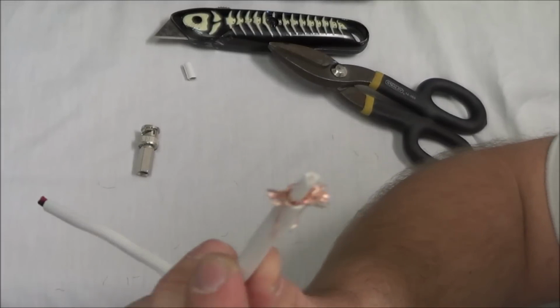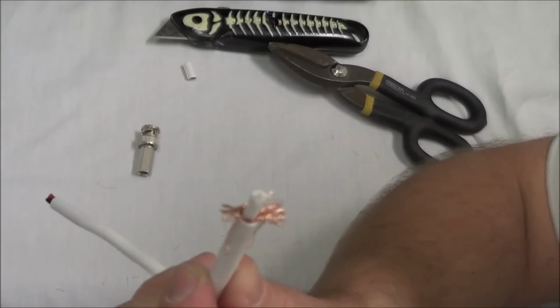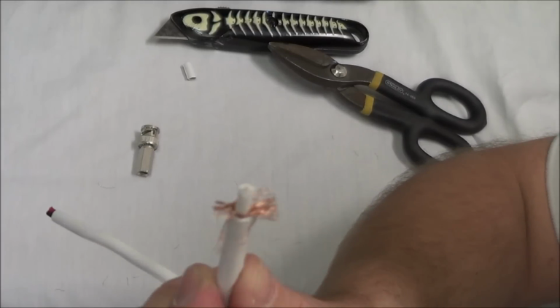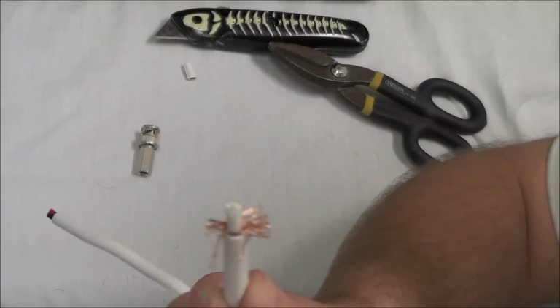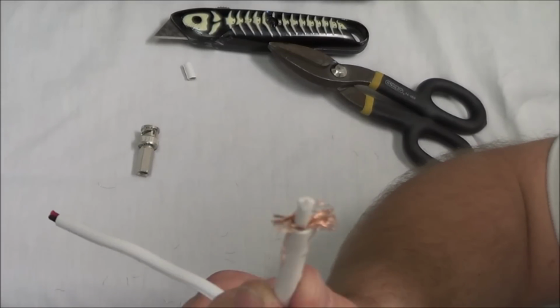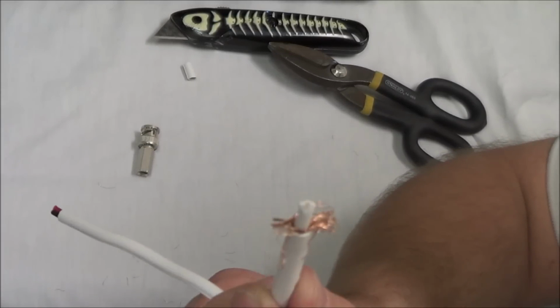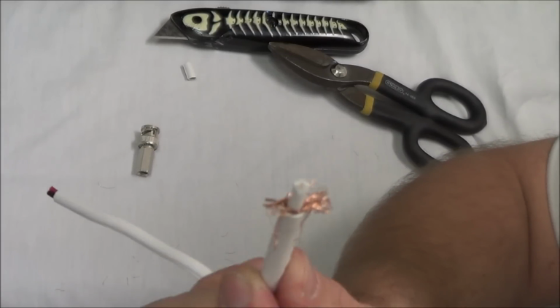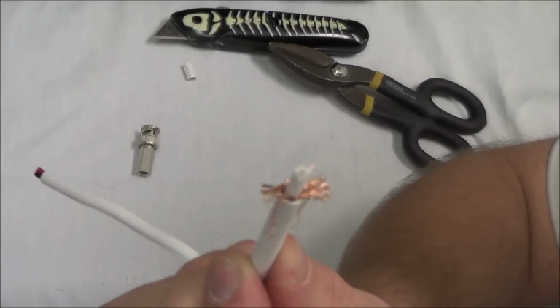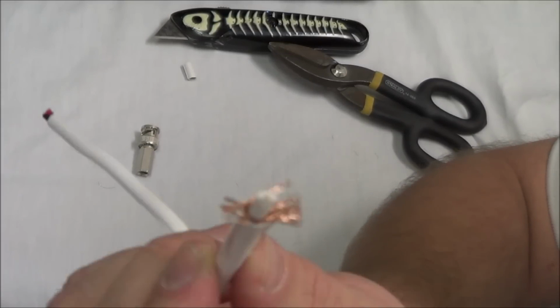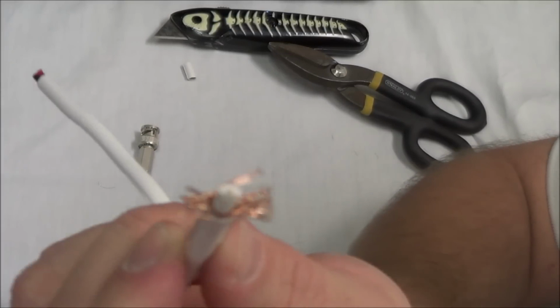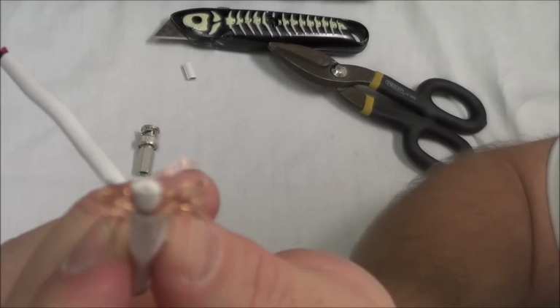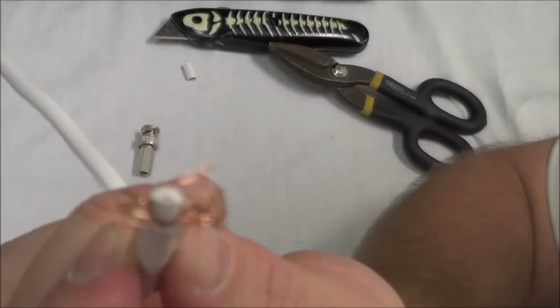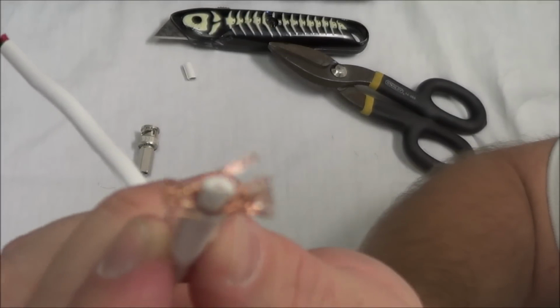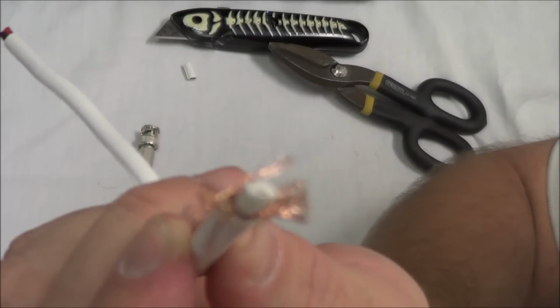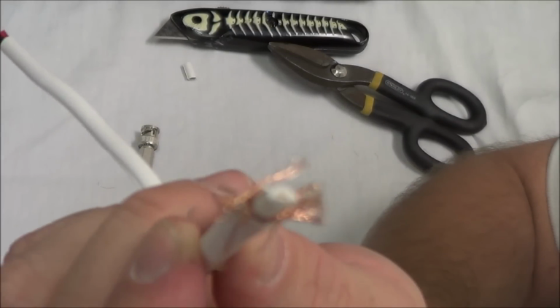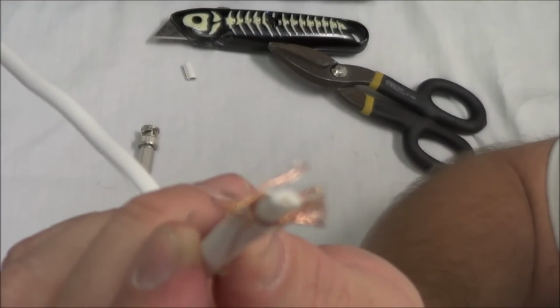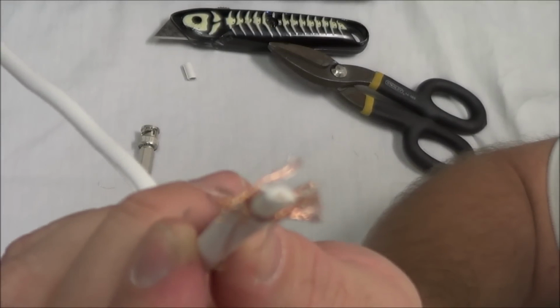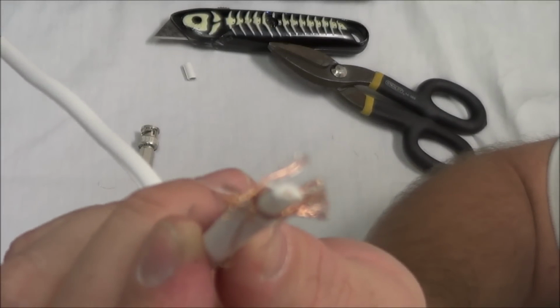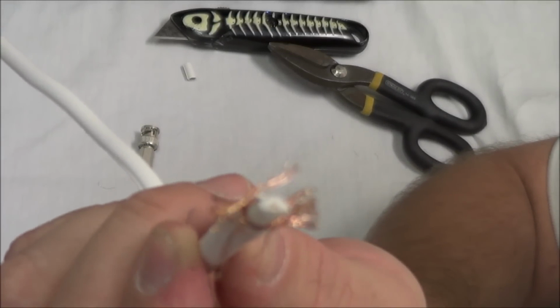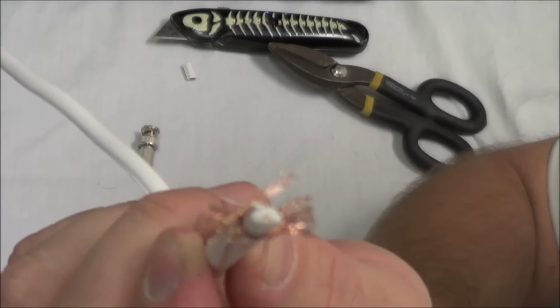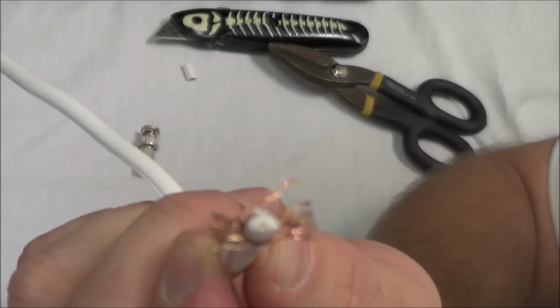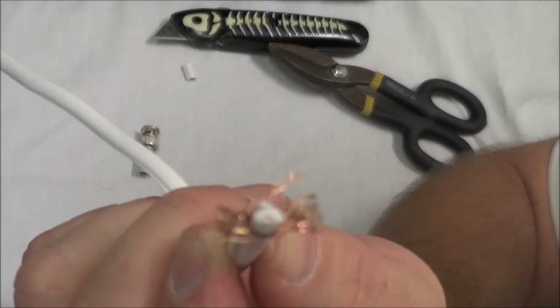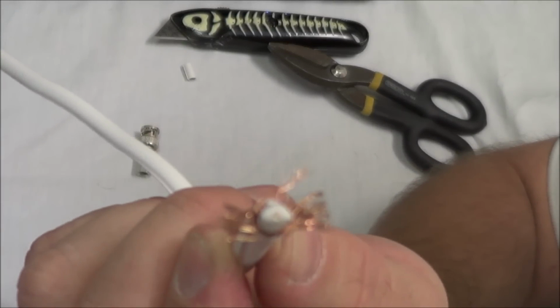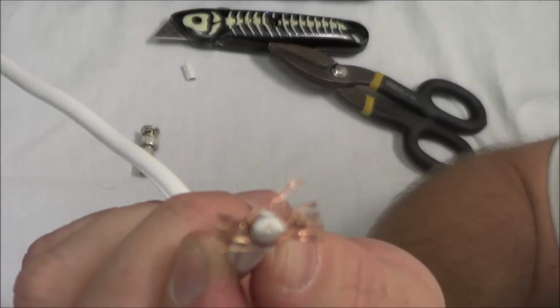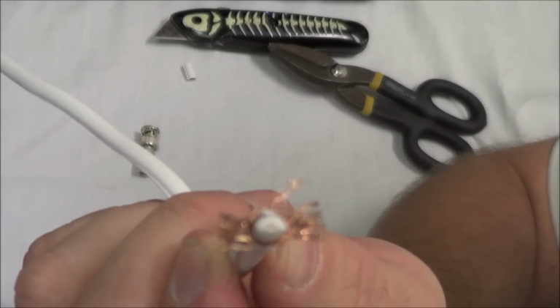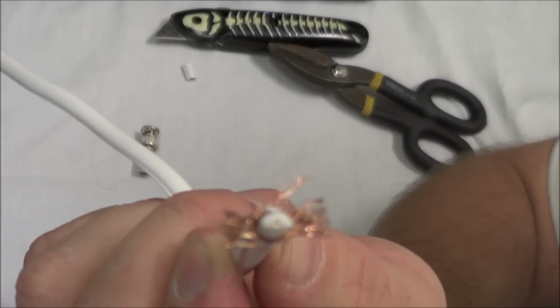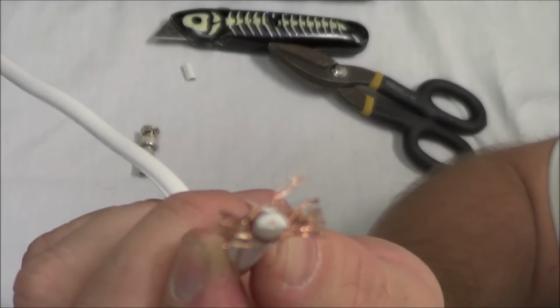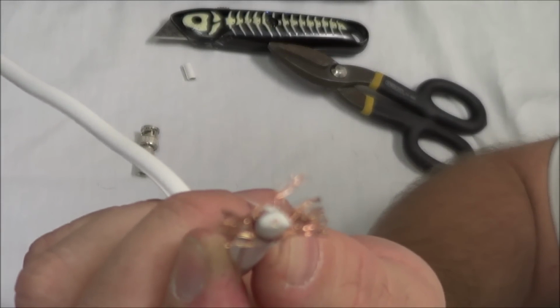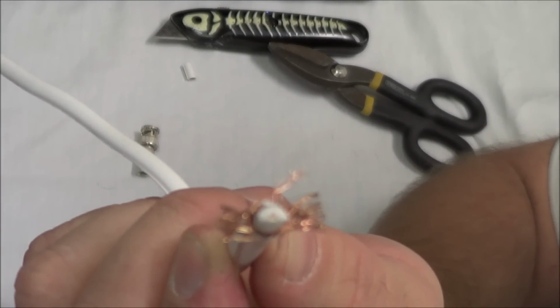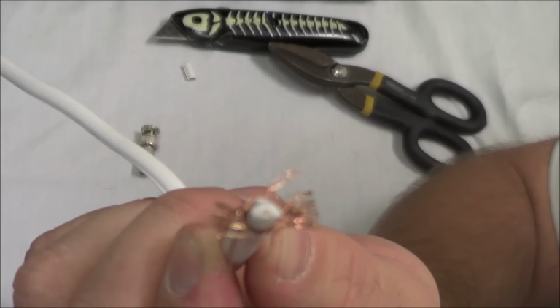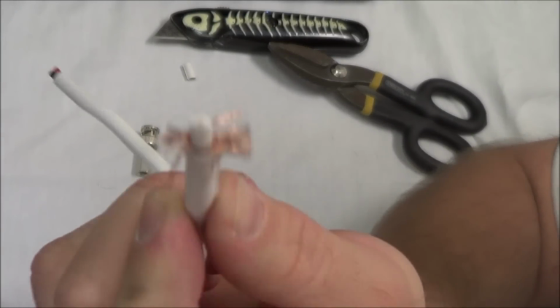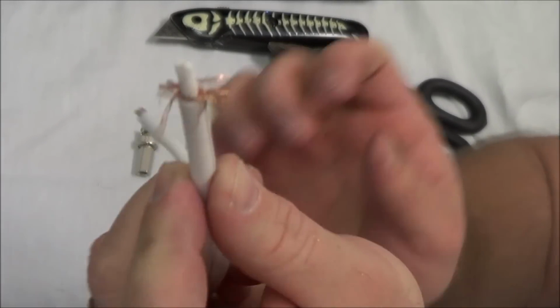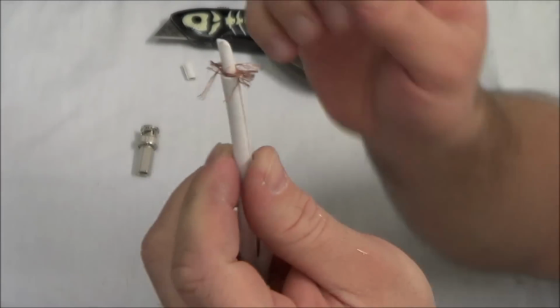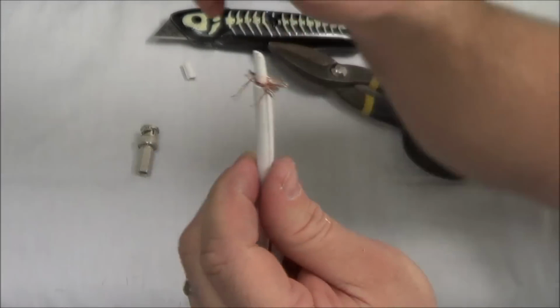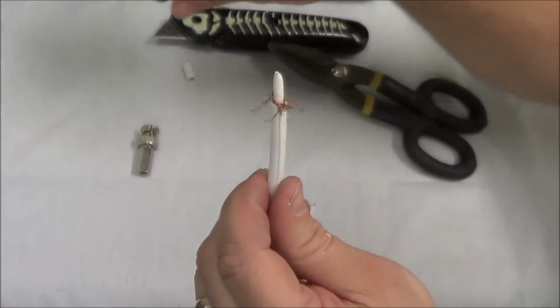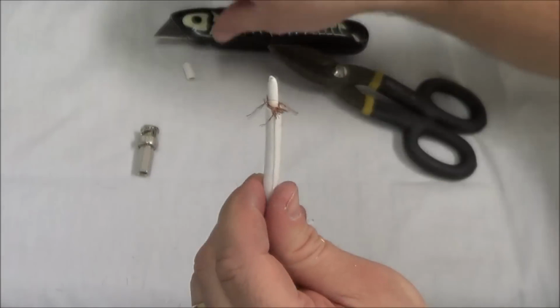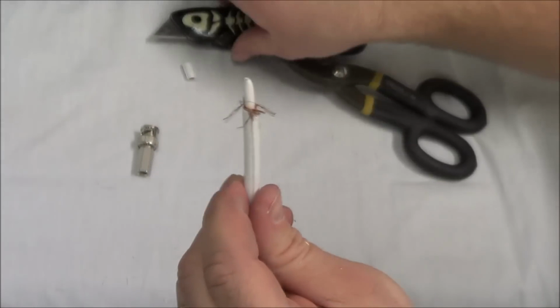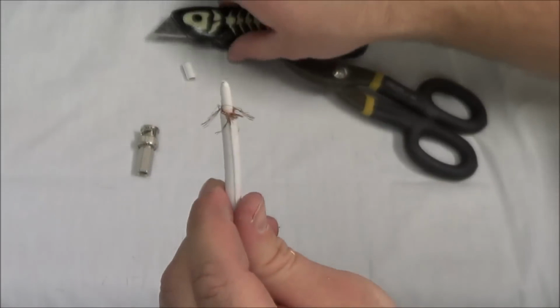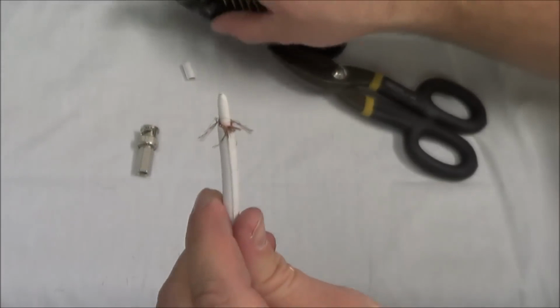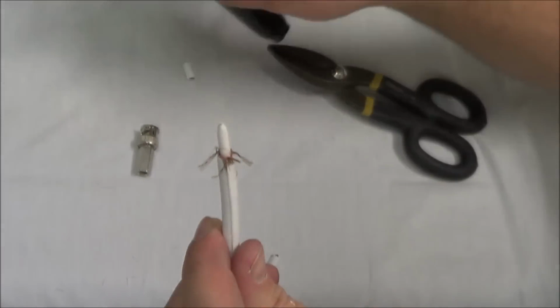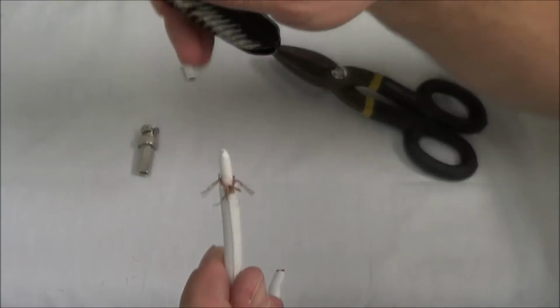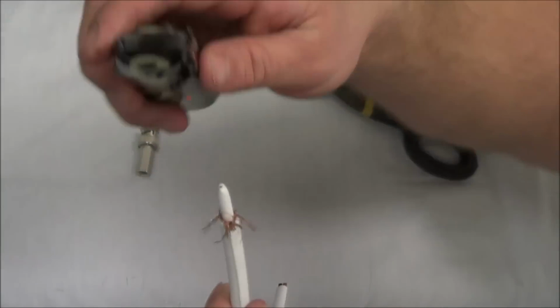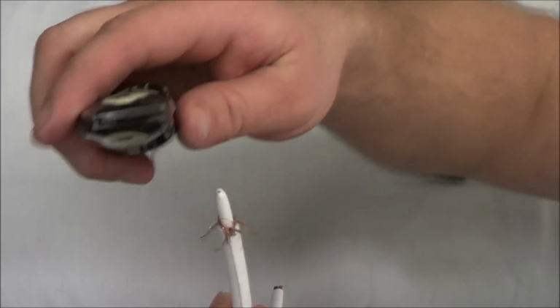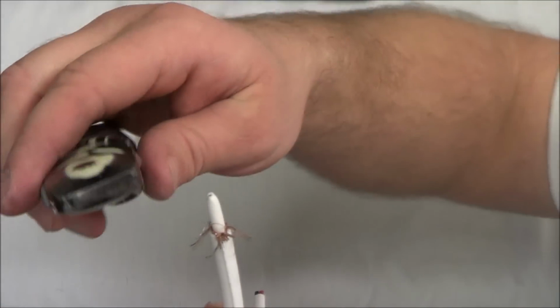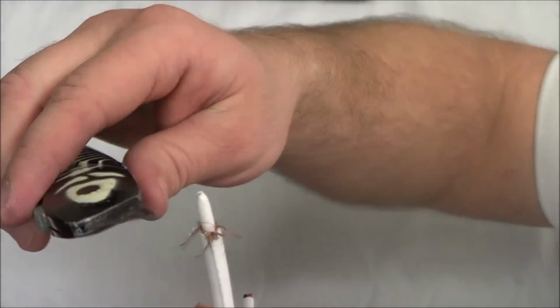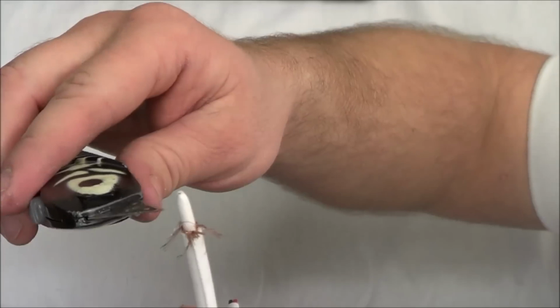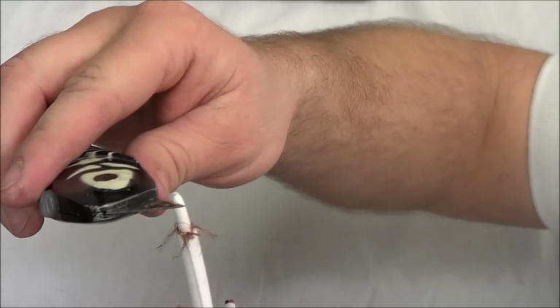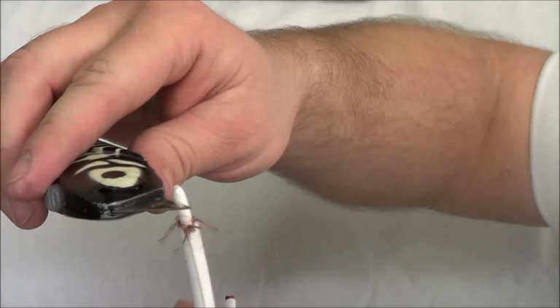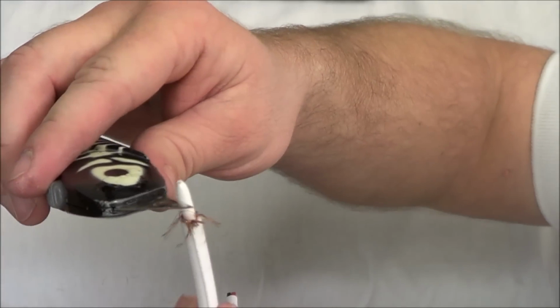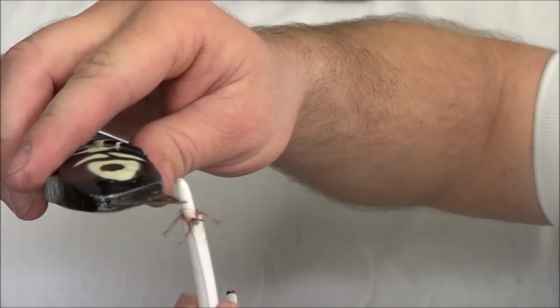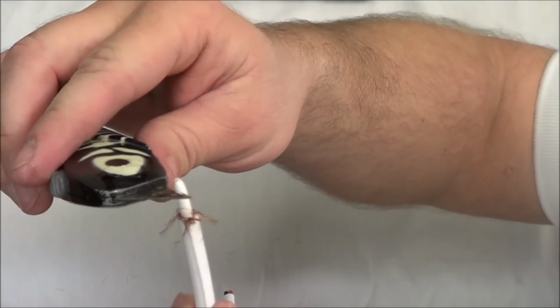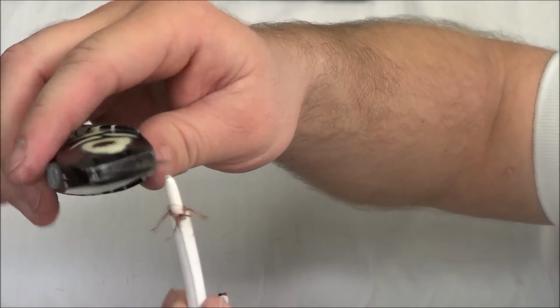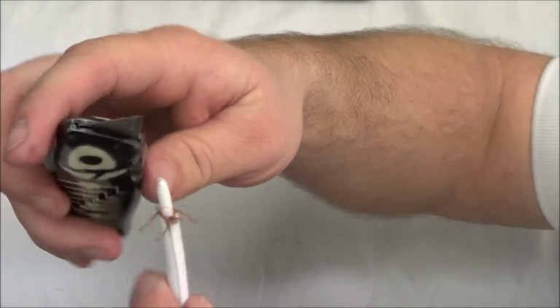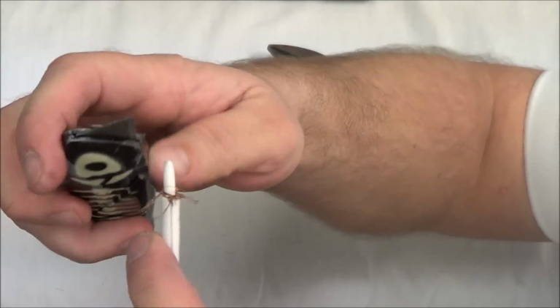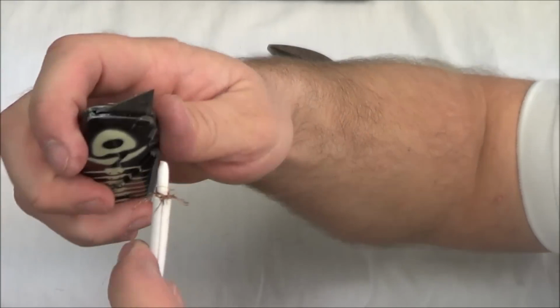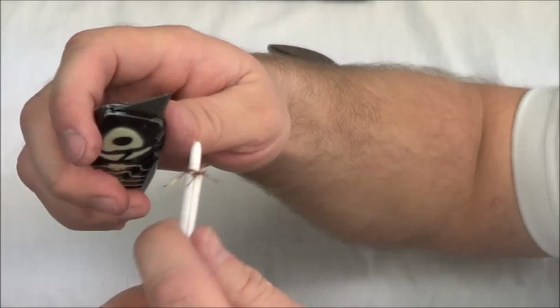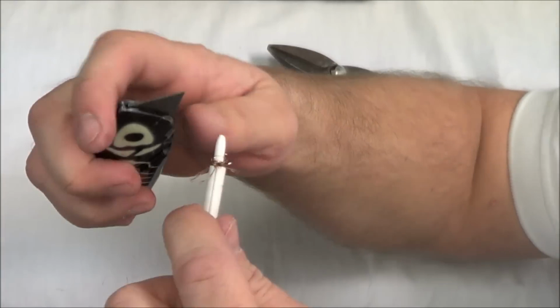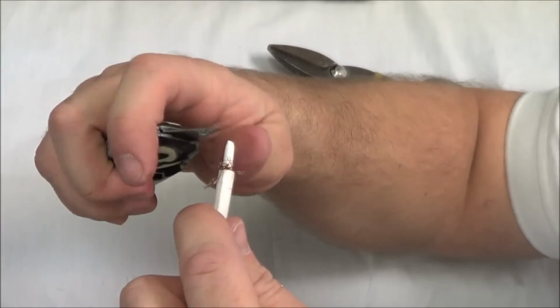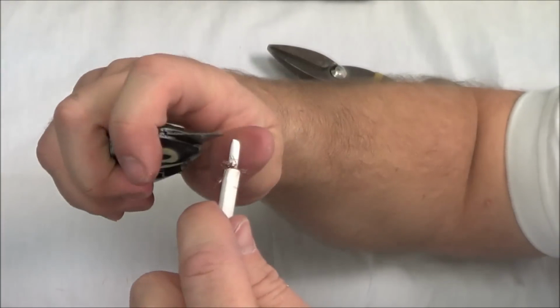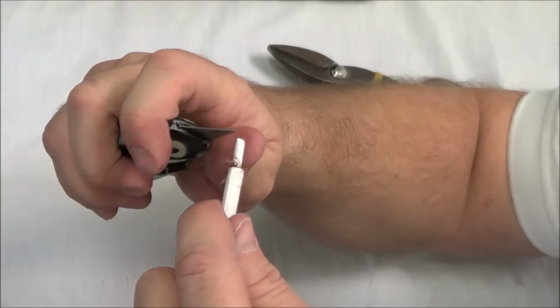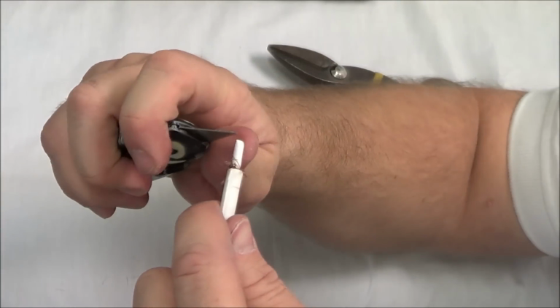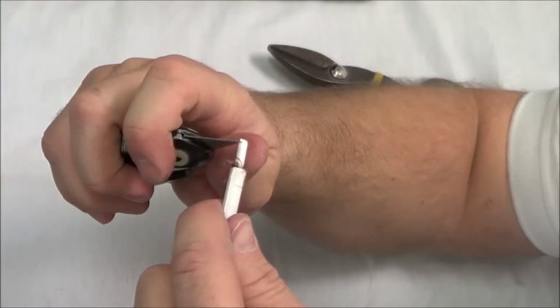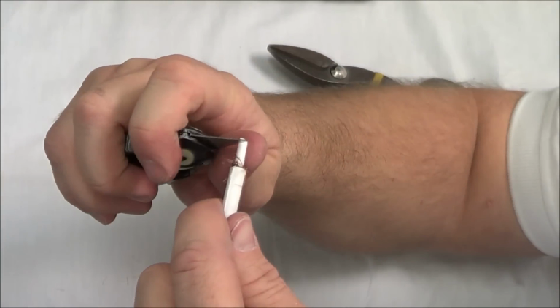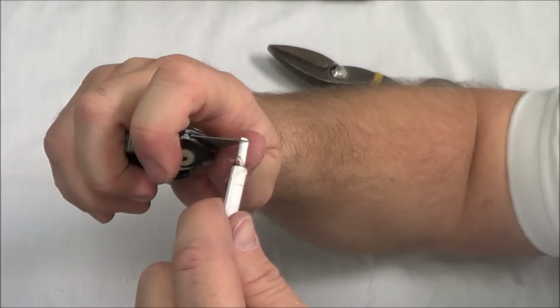Now we need to expose the inner wire, and we're just going to take about half of that off right there.